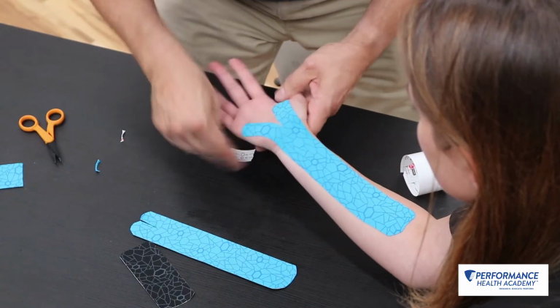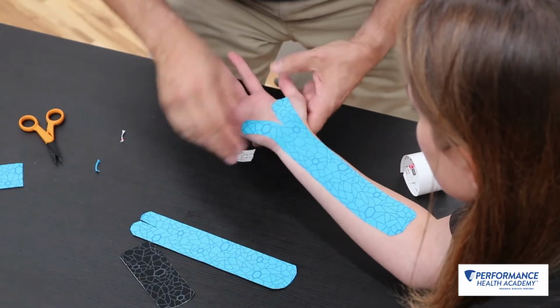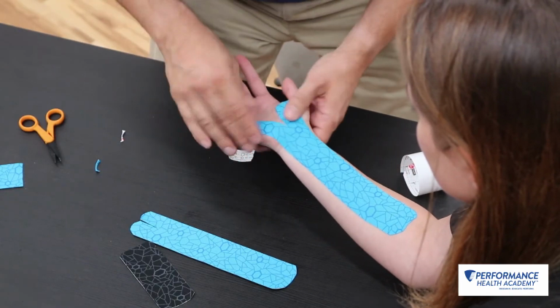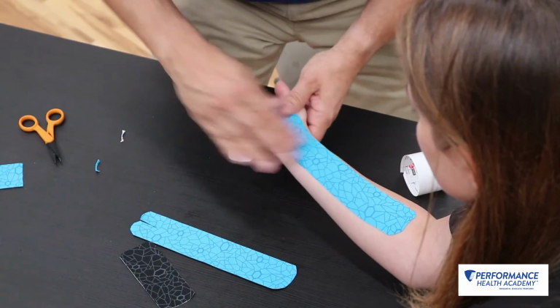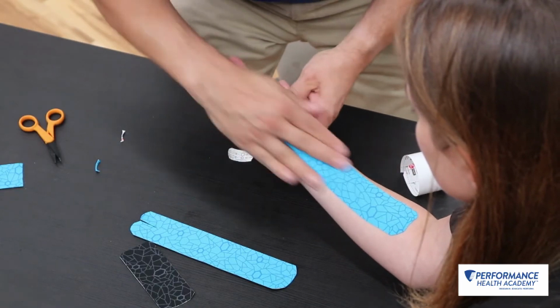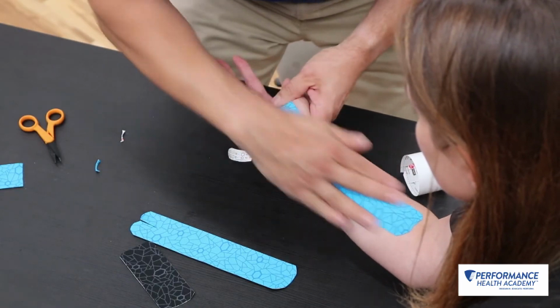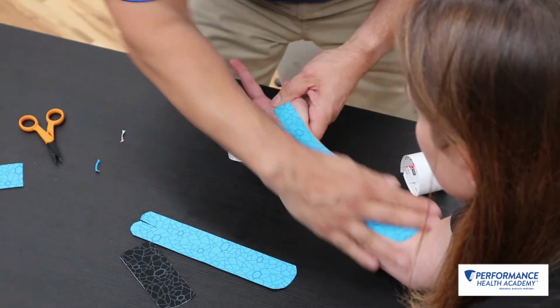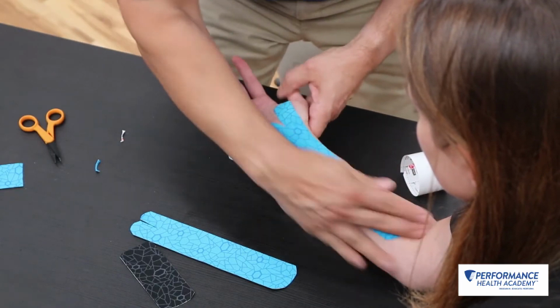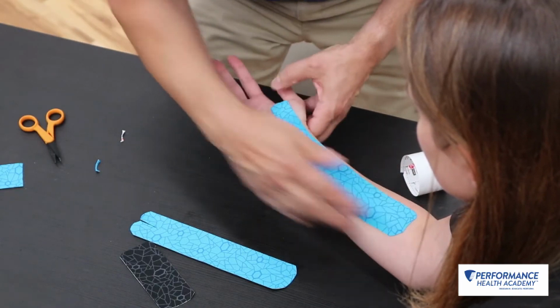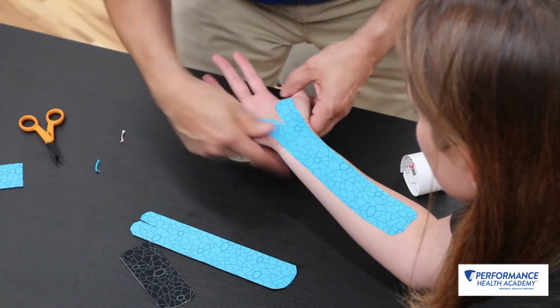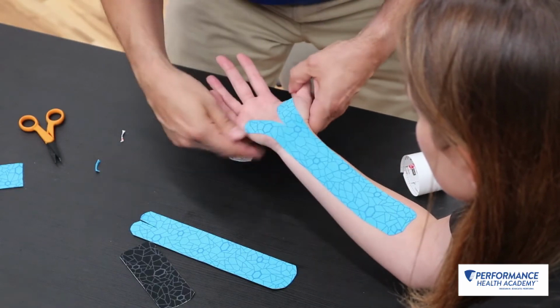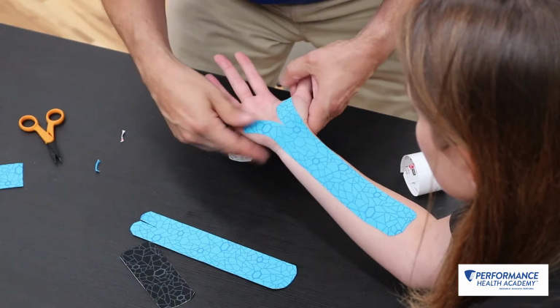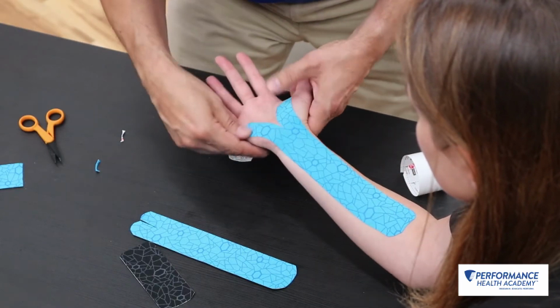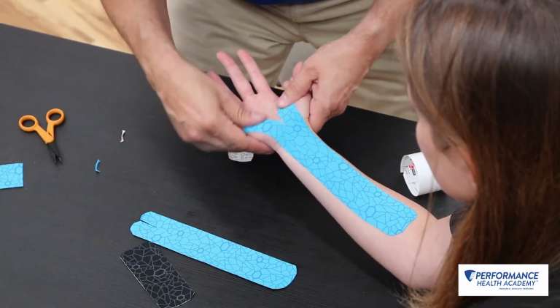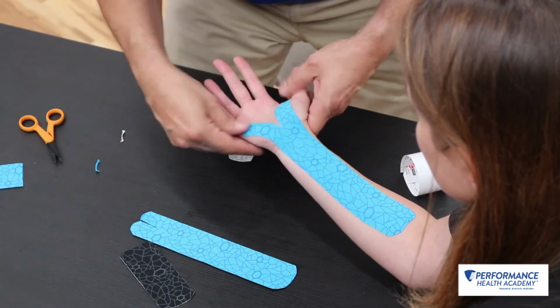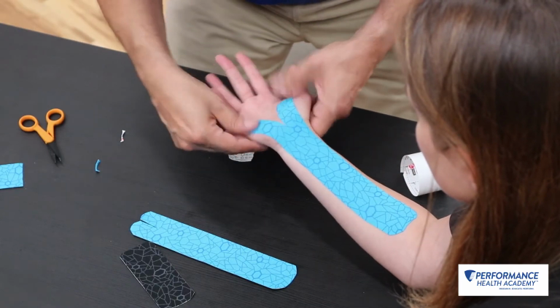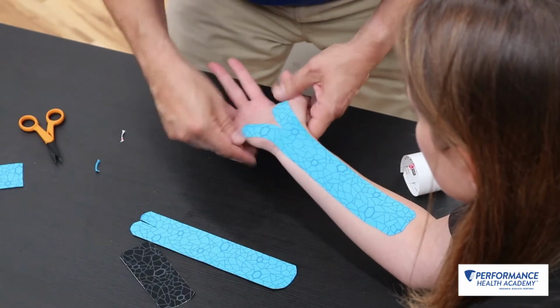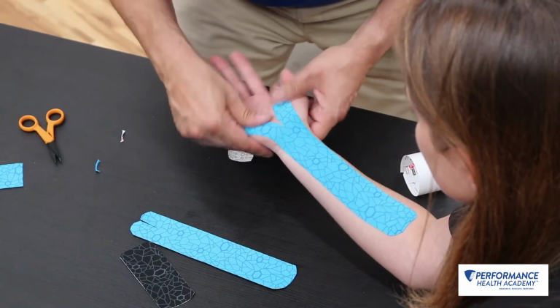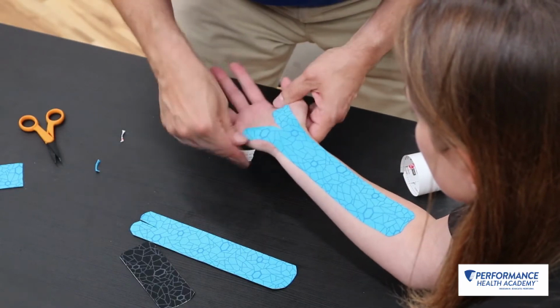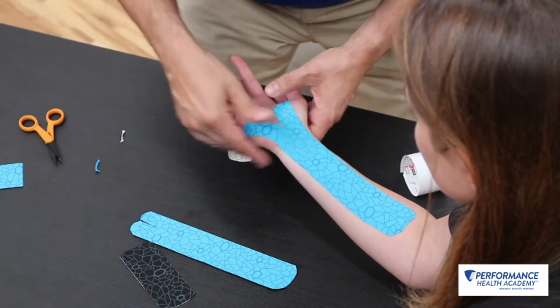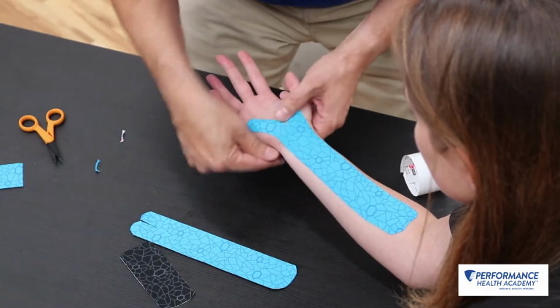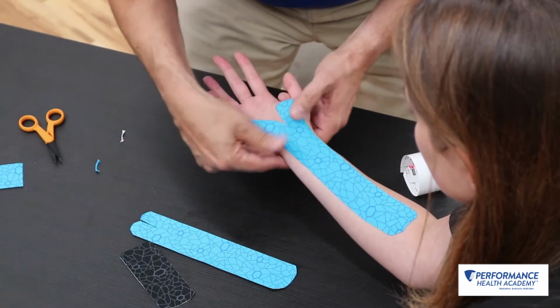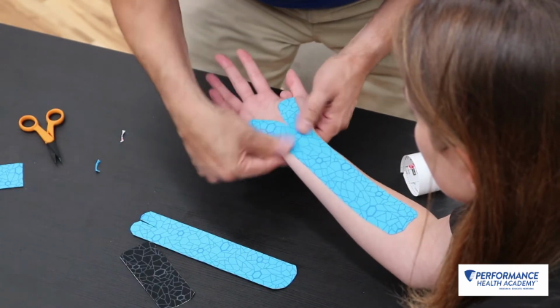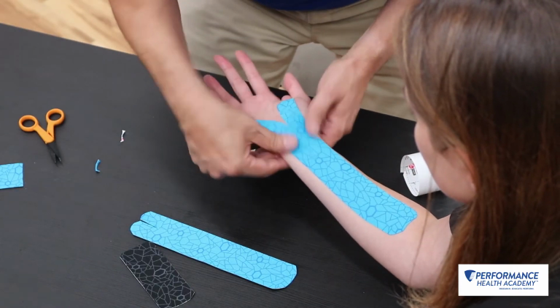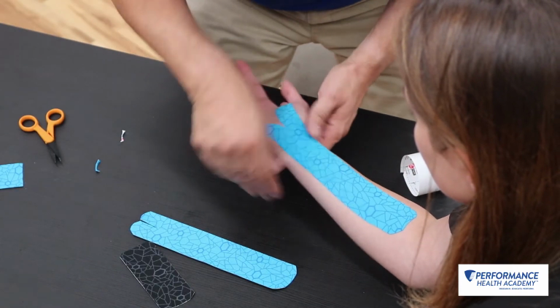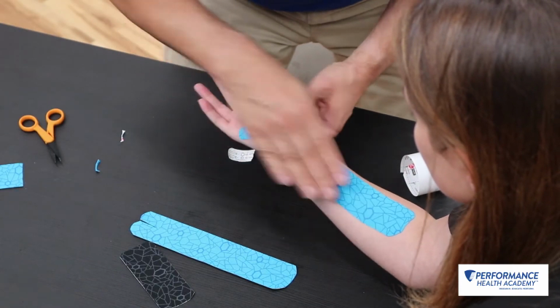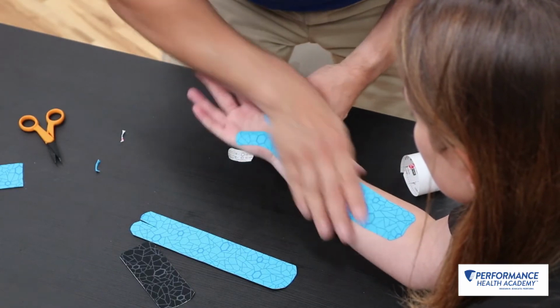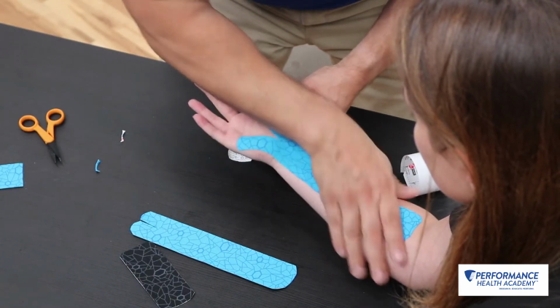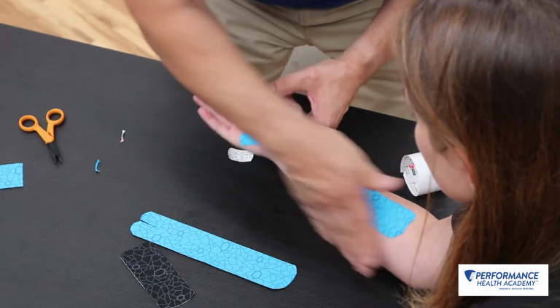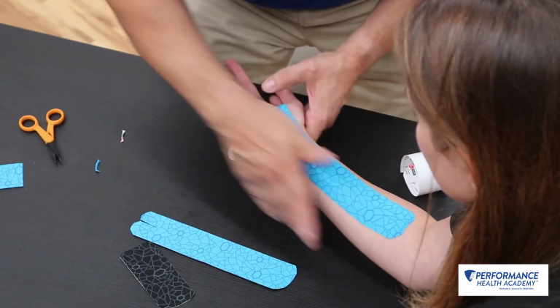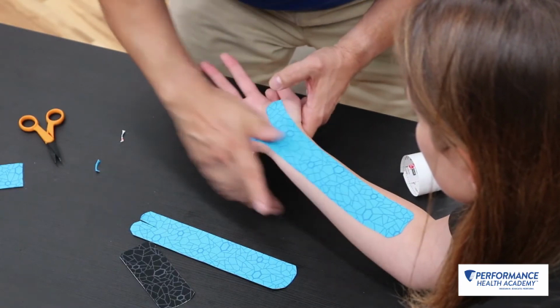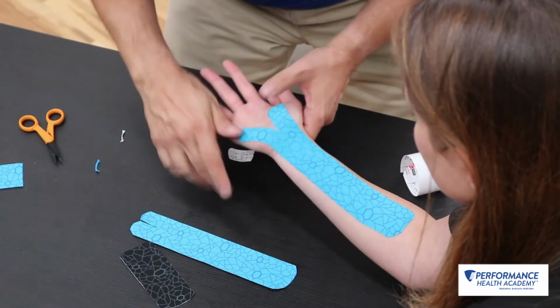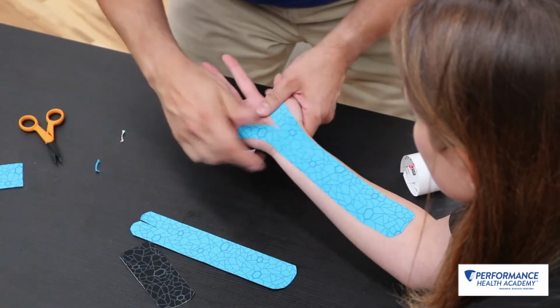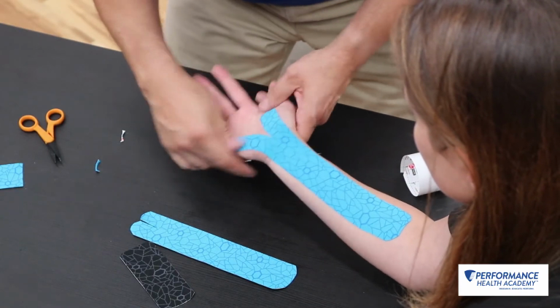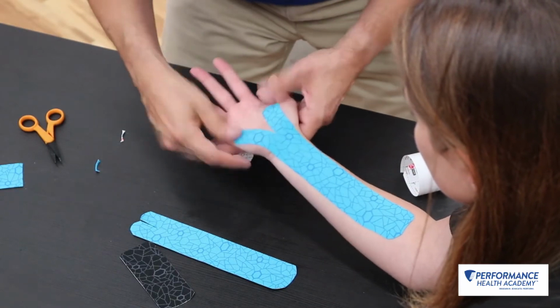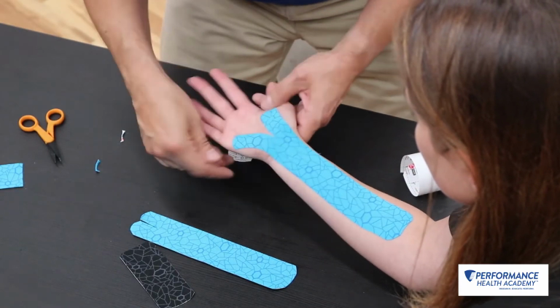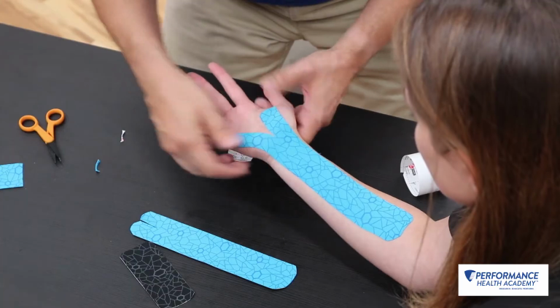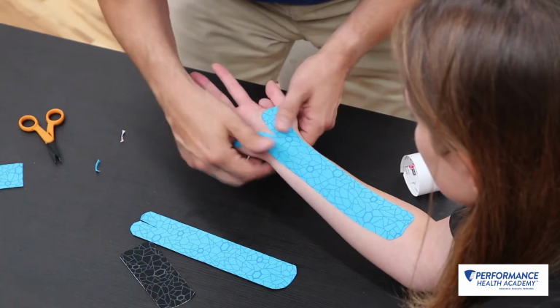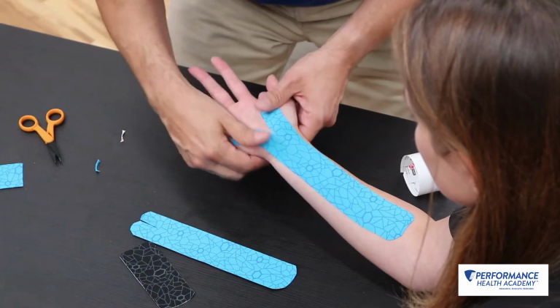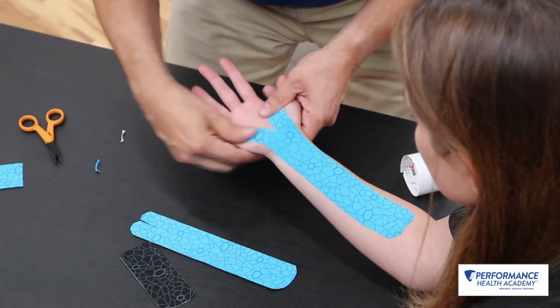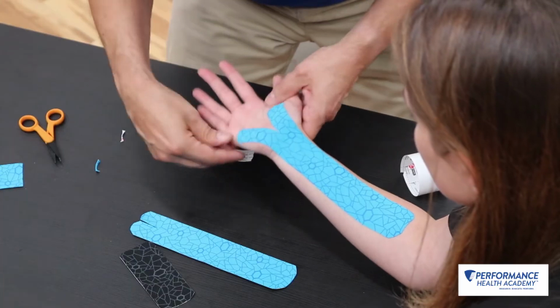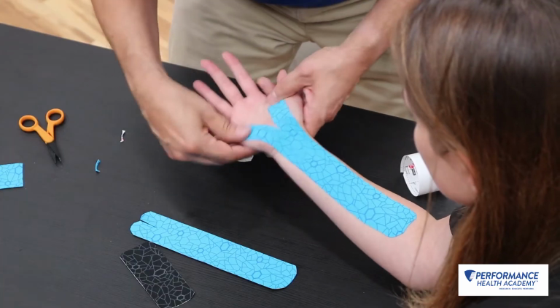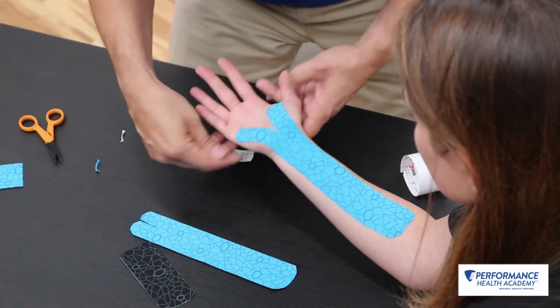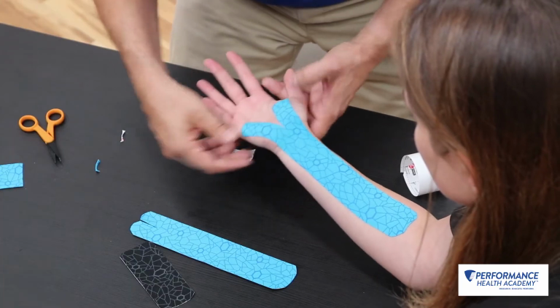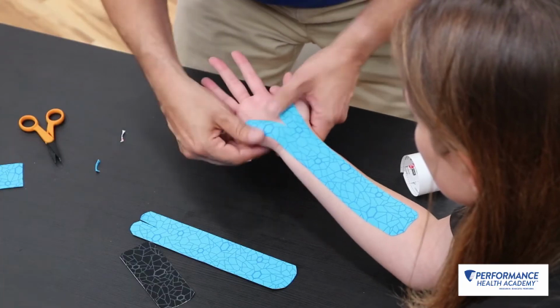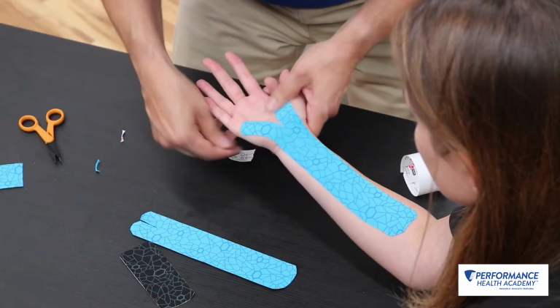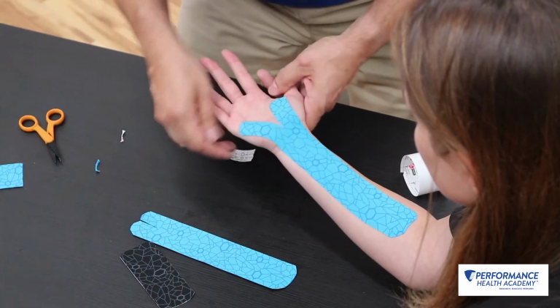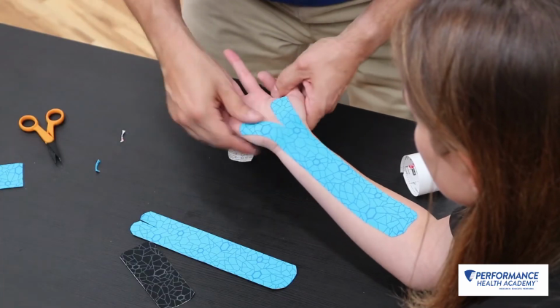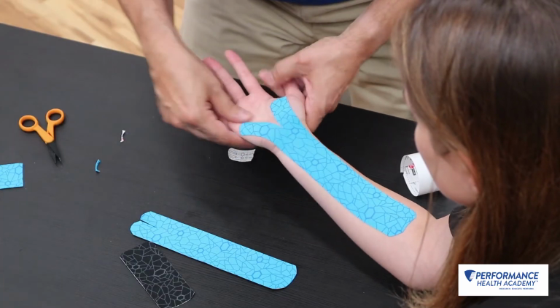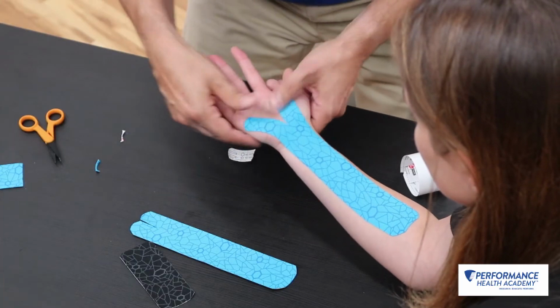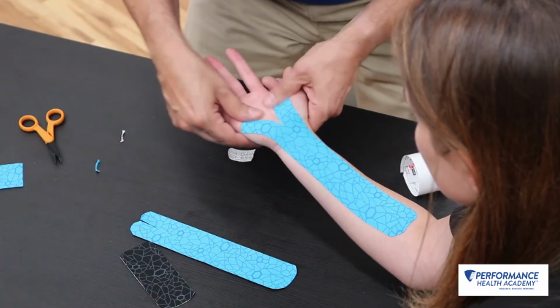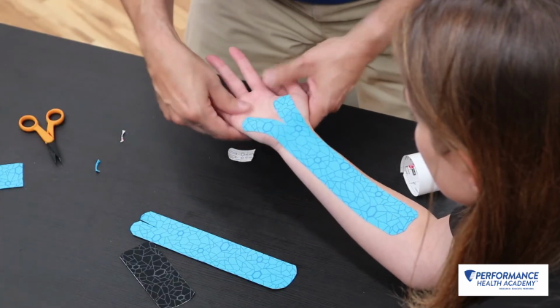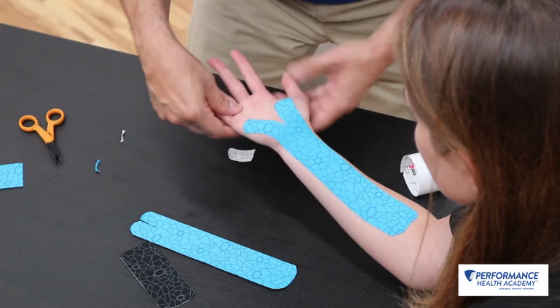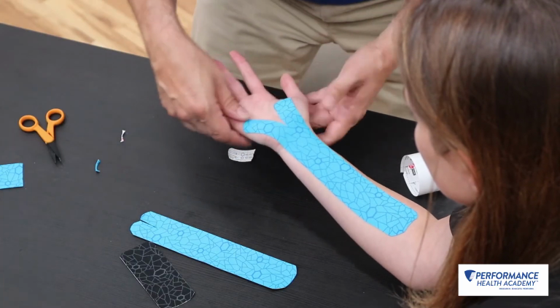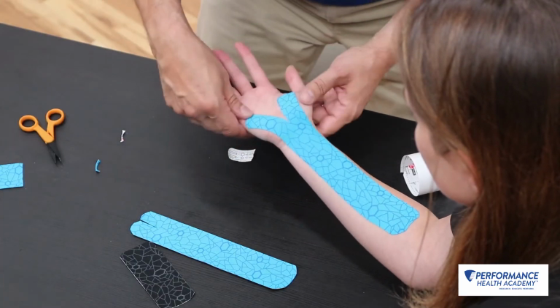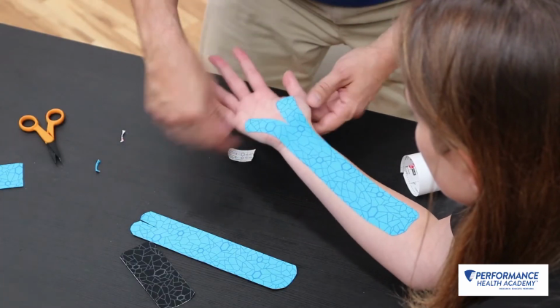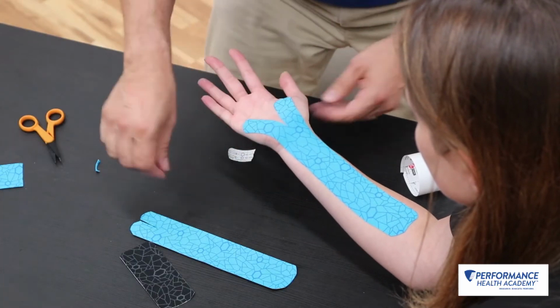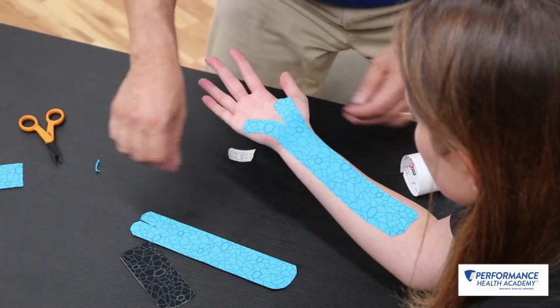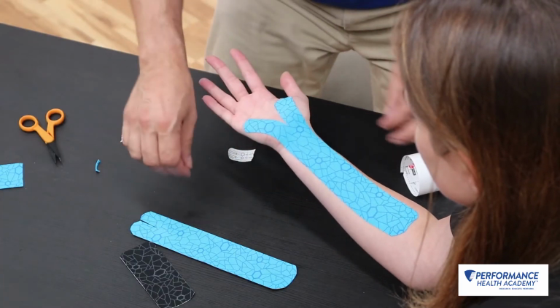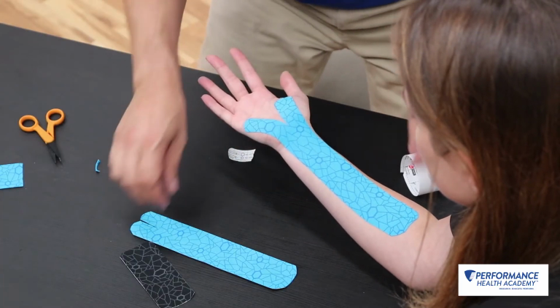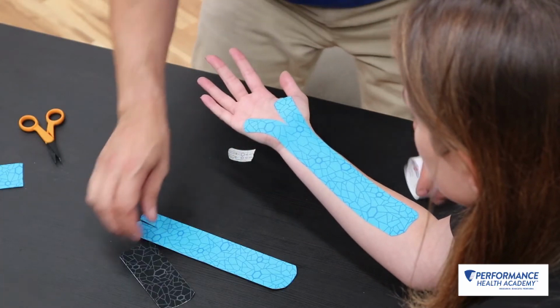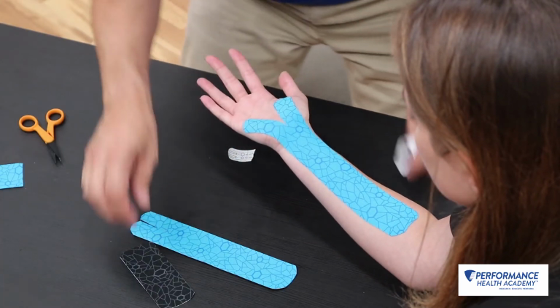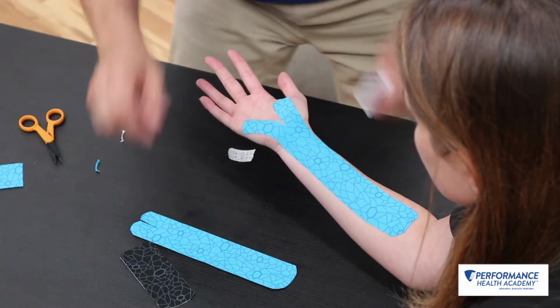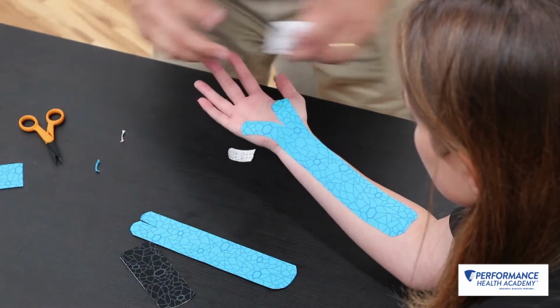Skin preparation is everything with these, and sometimes it's difficult just because of the hand — it's always getting wet.